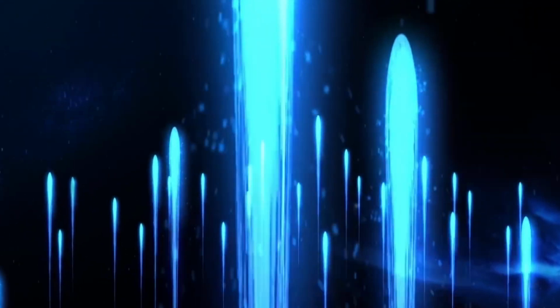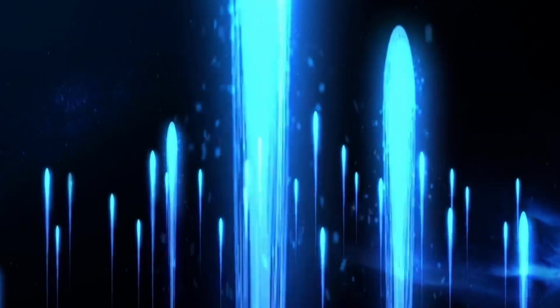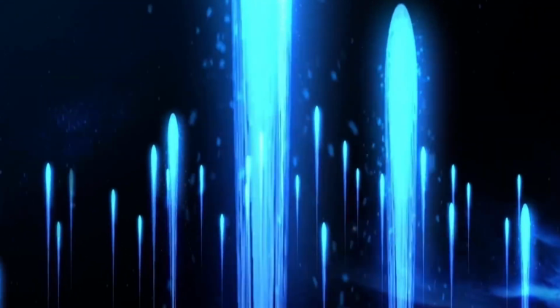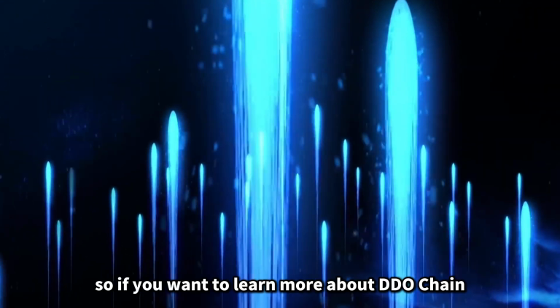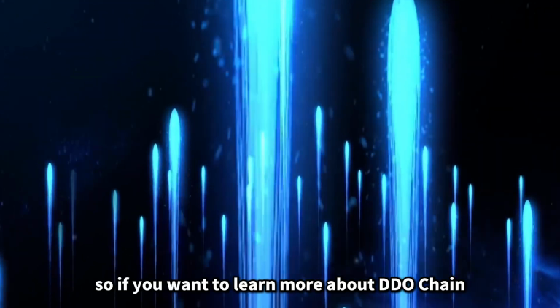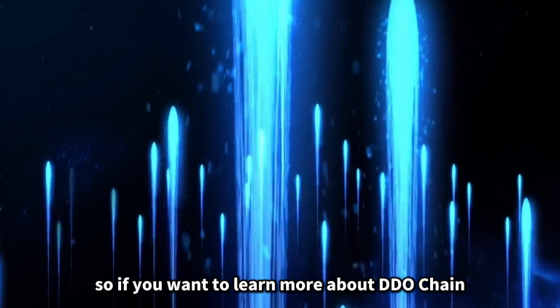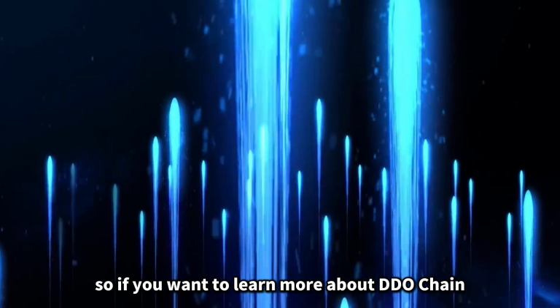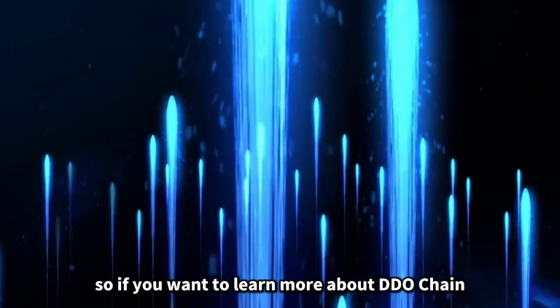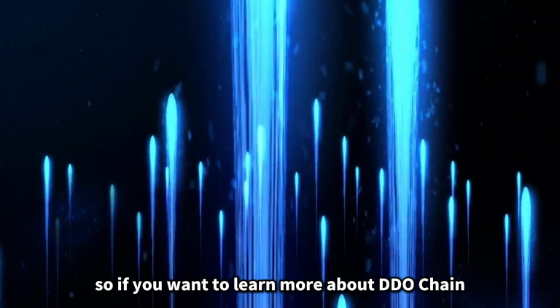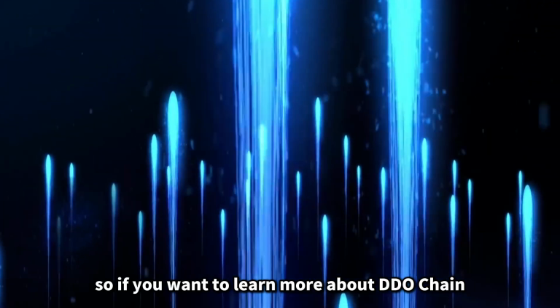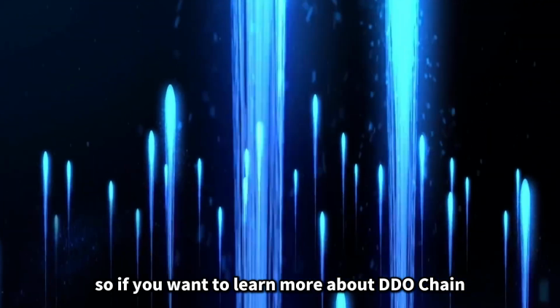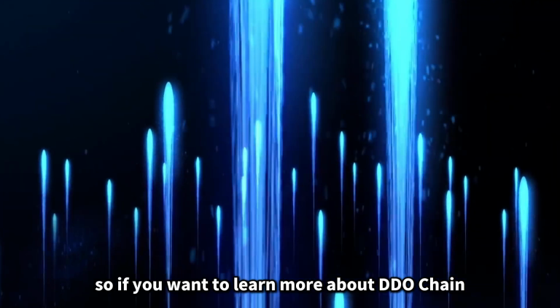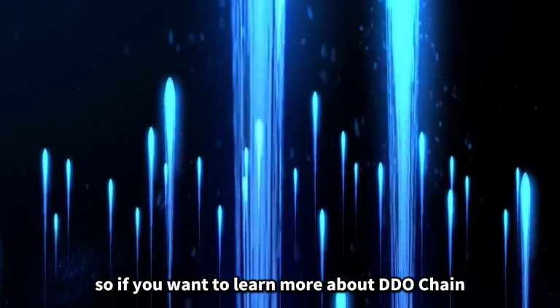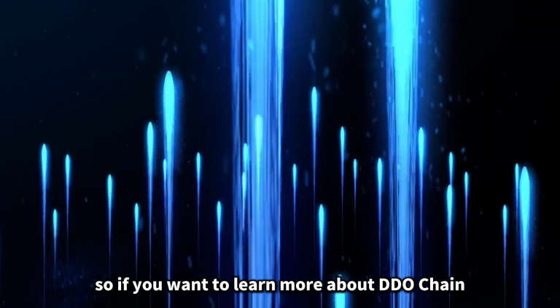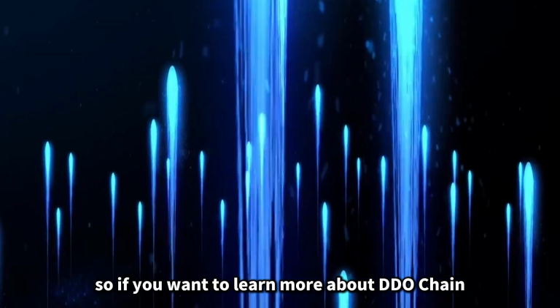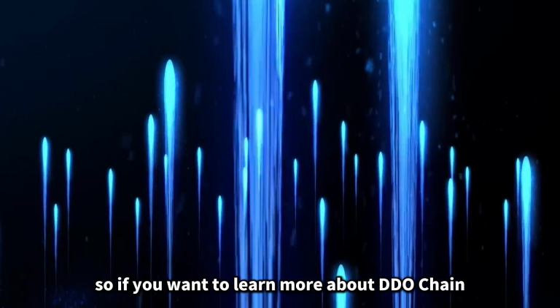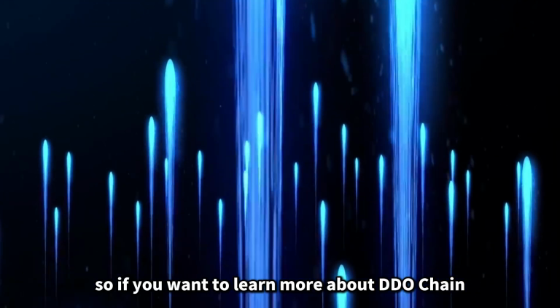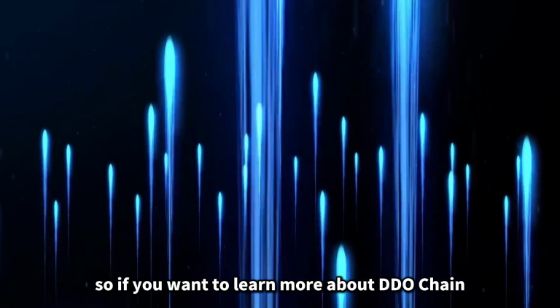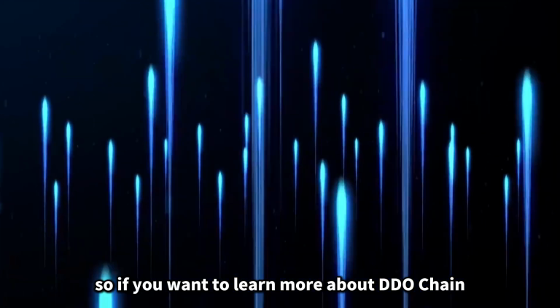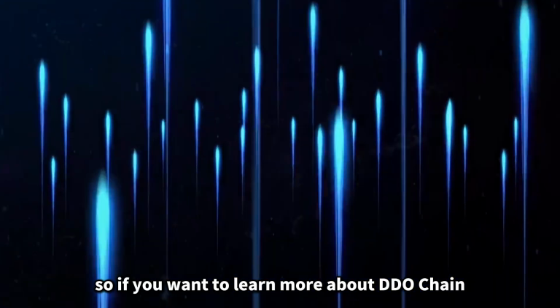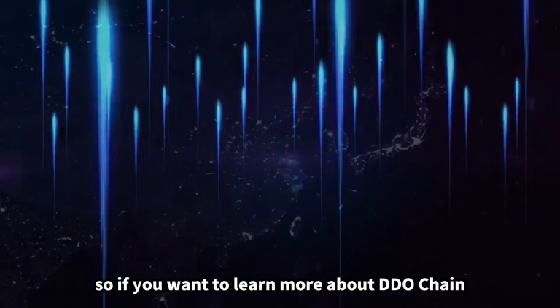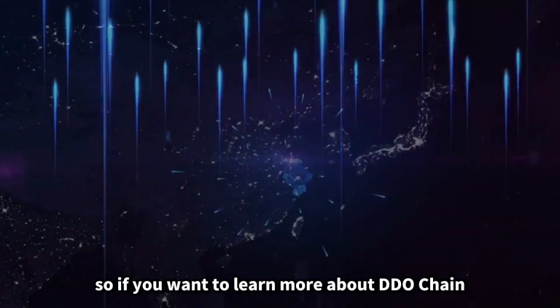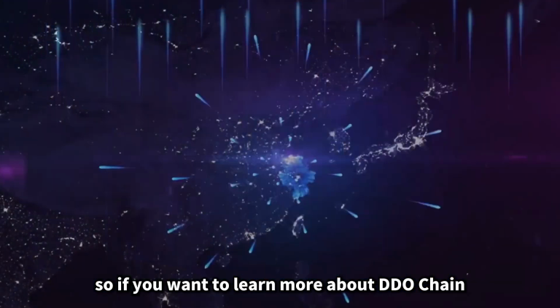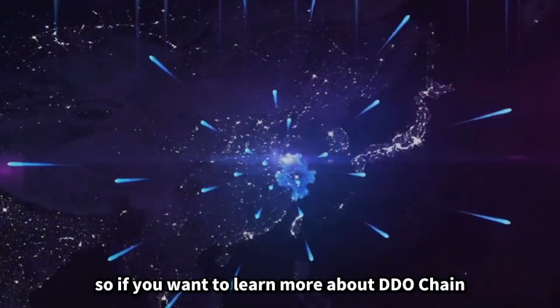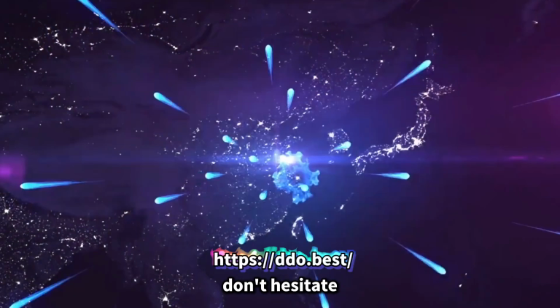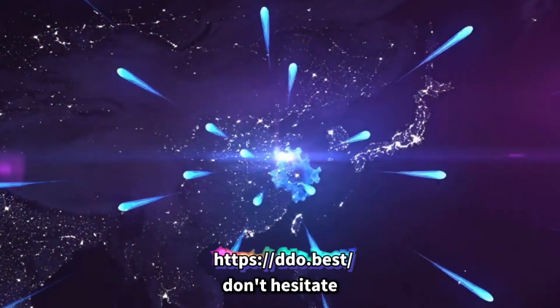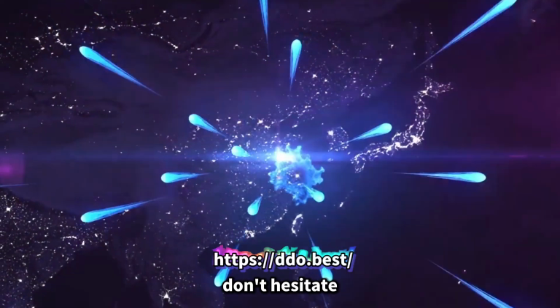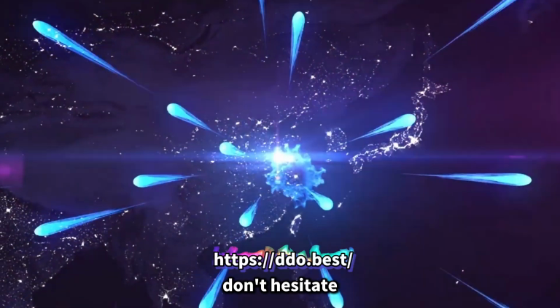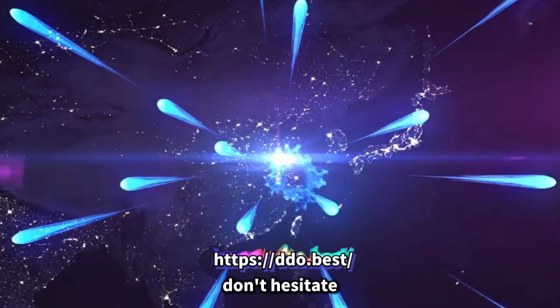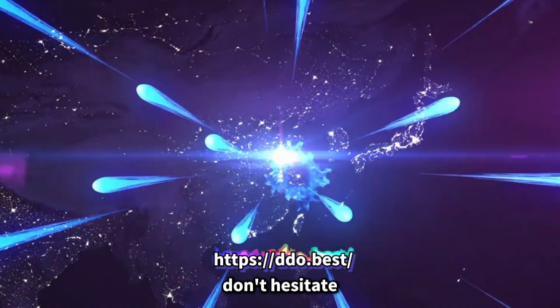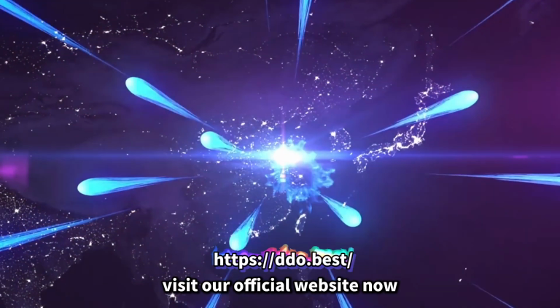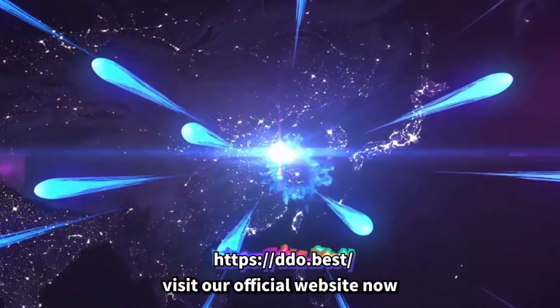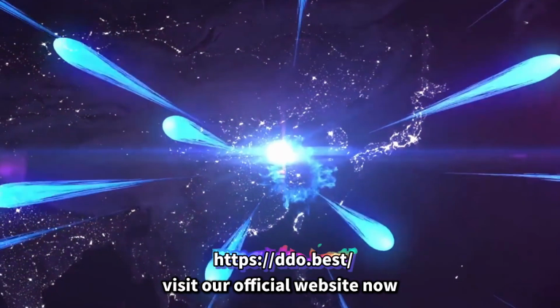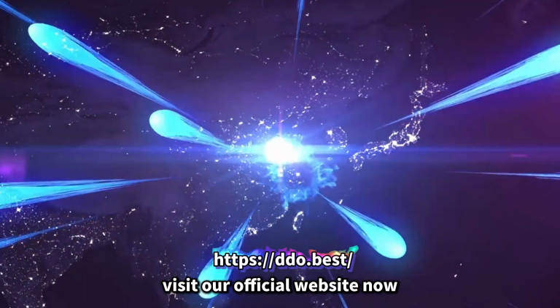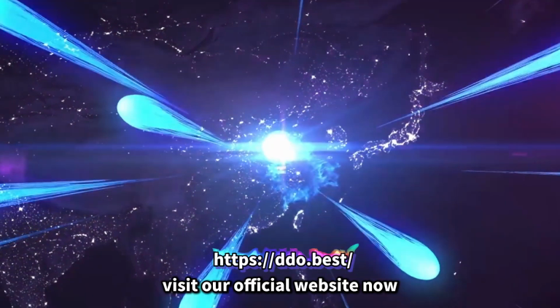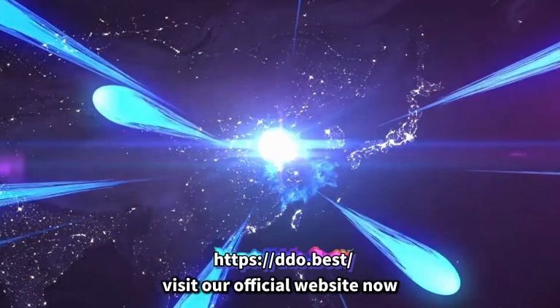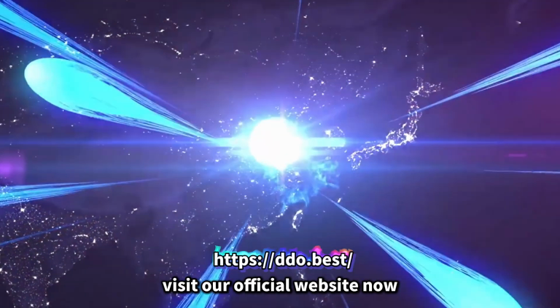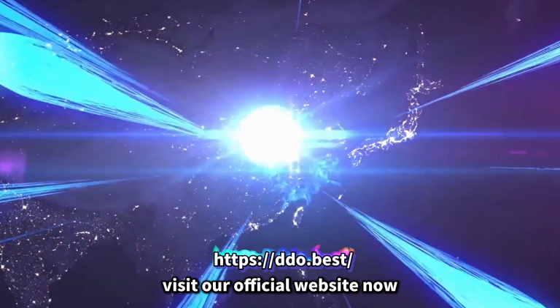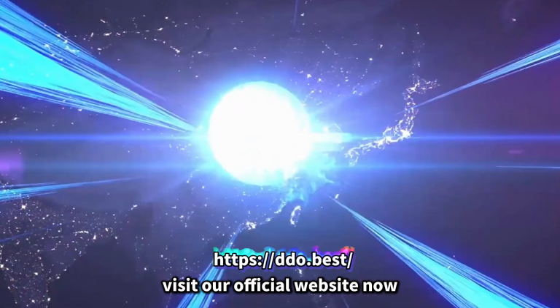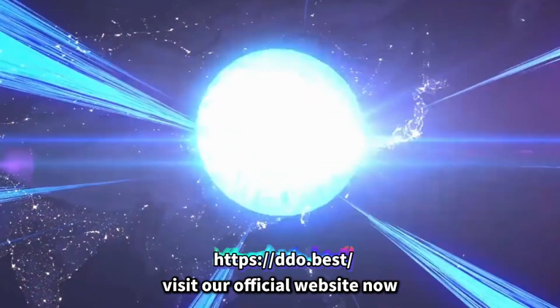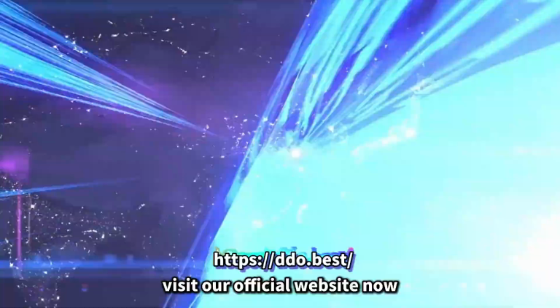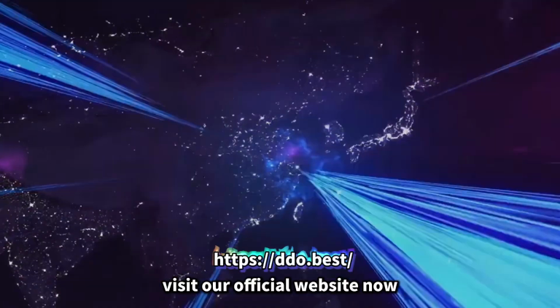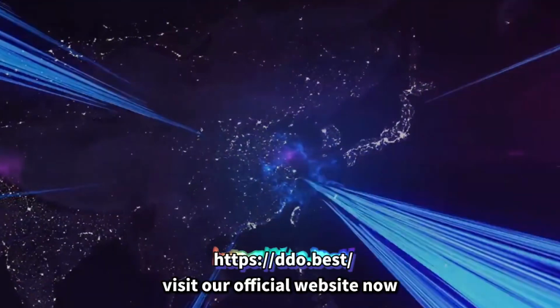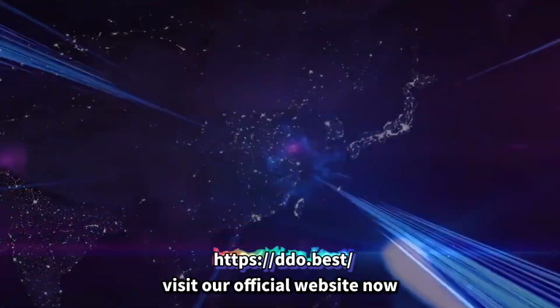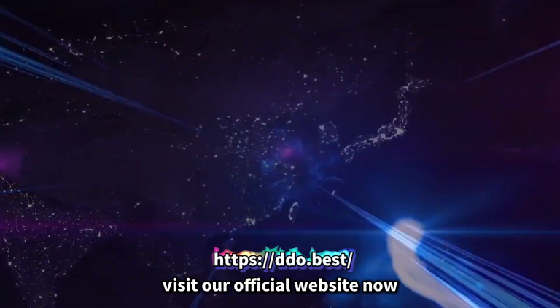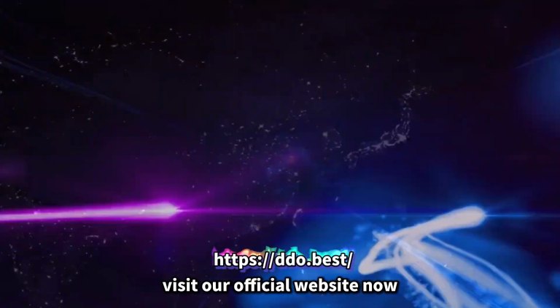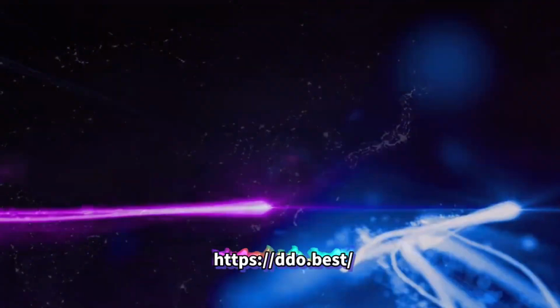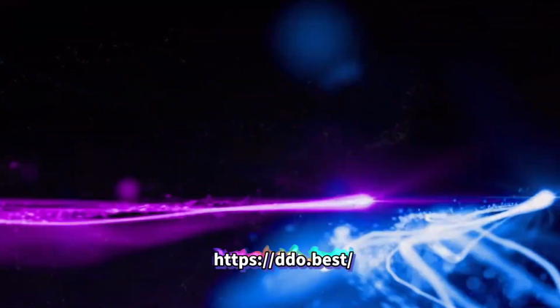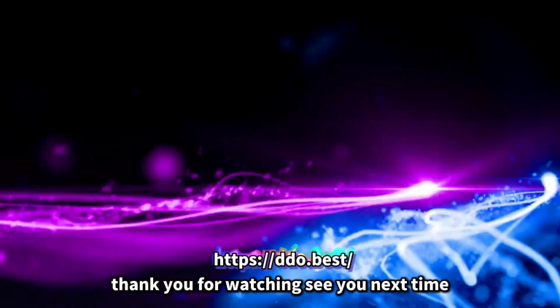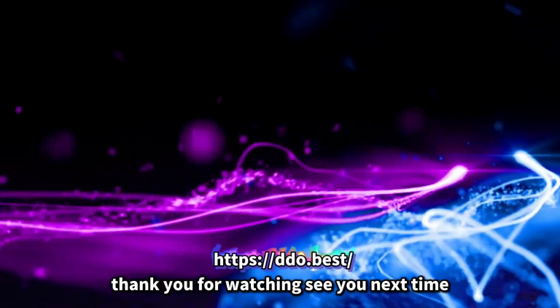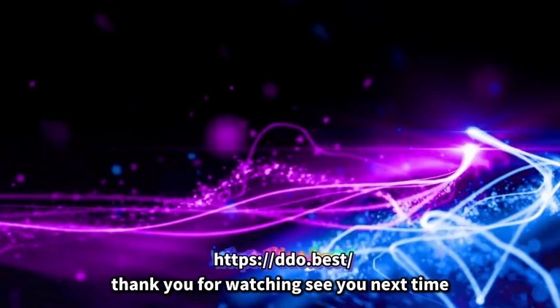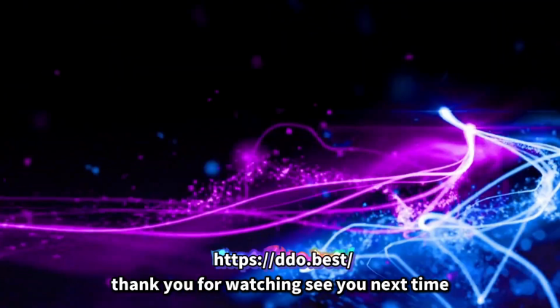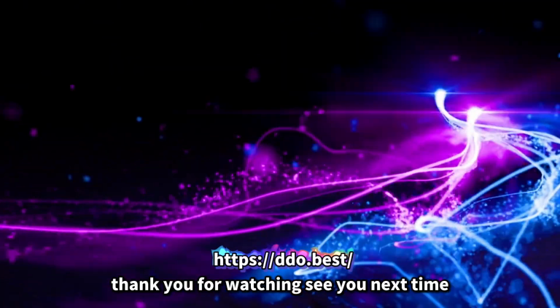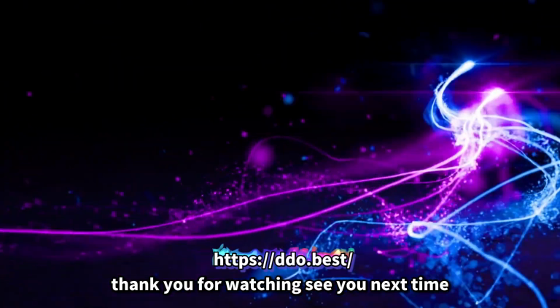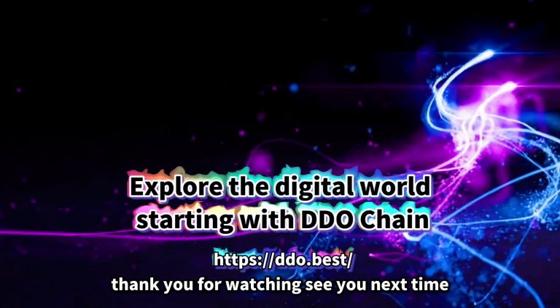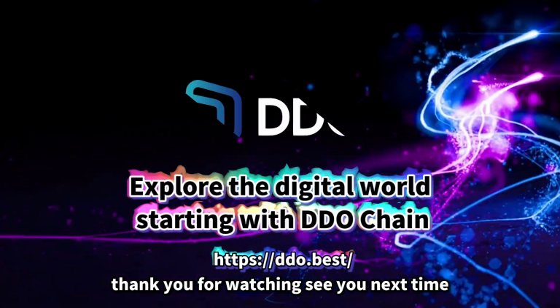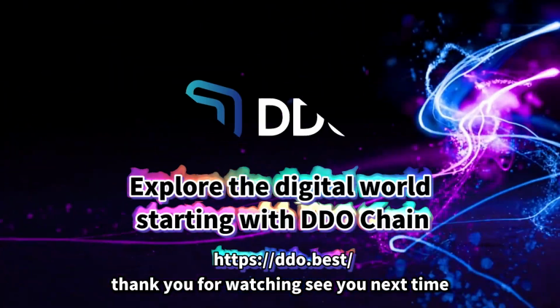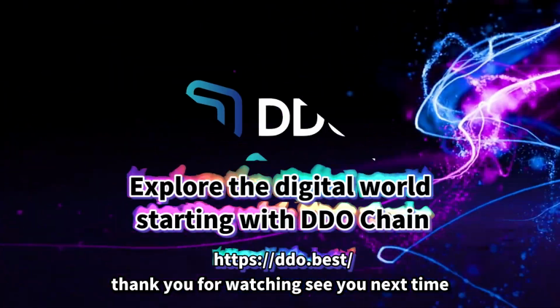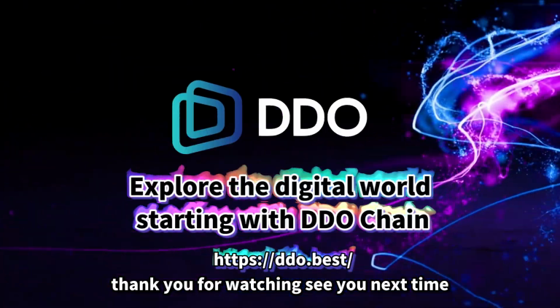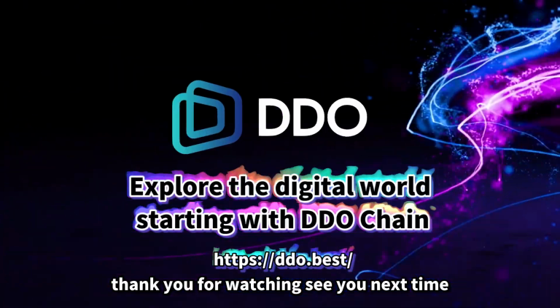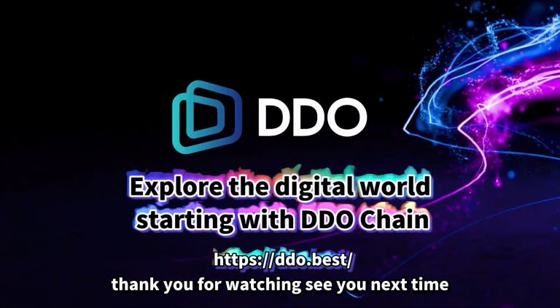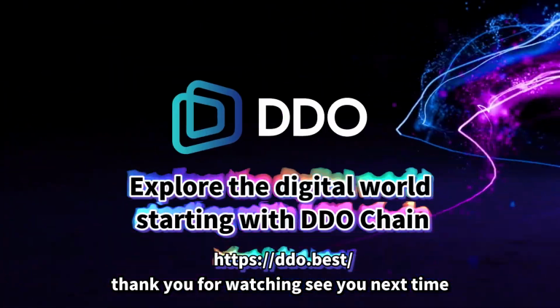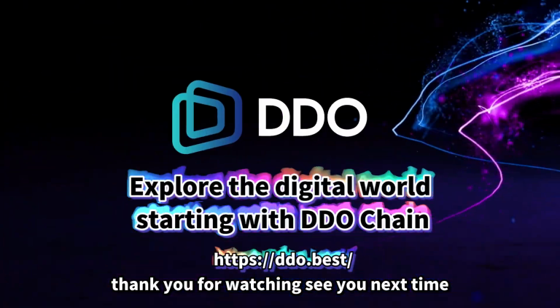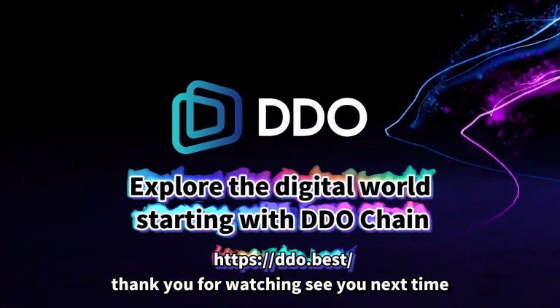So if you want to learn more about DDO chain, don't hesitate. Visit our official website now. Thank you for watching. See you next time.